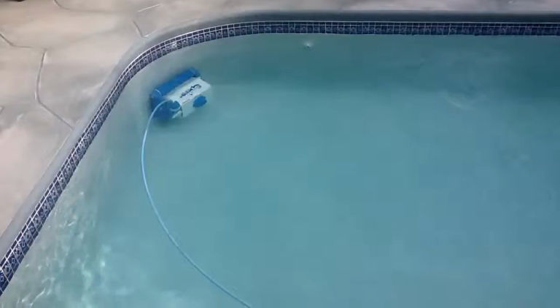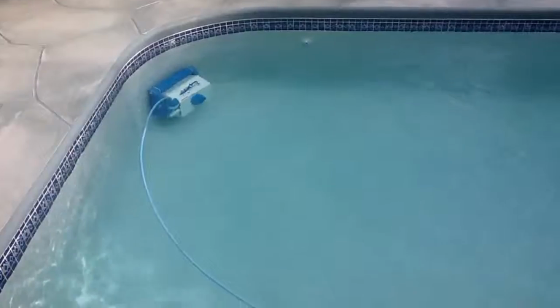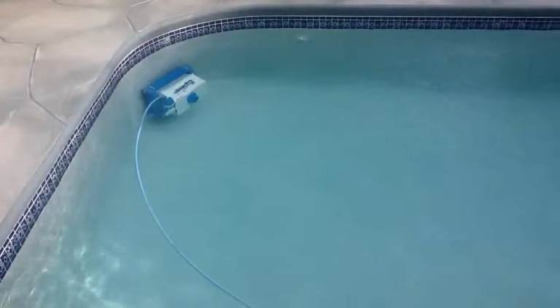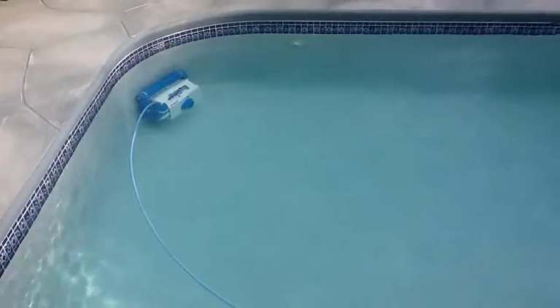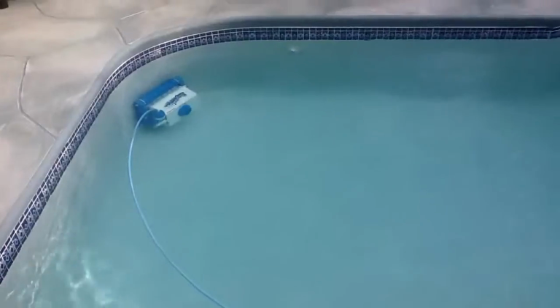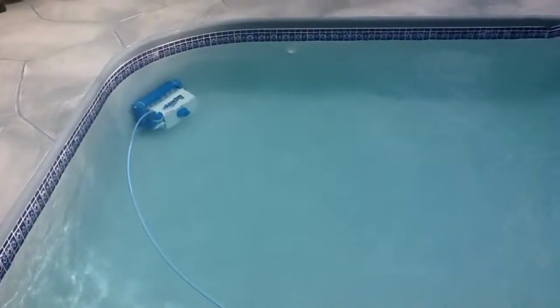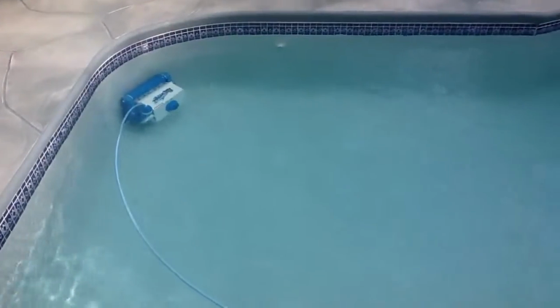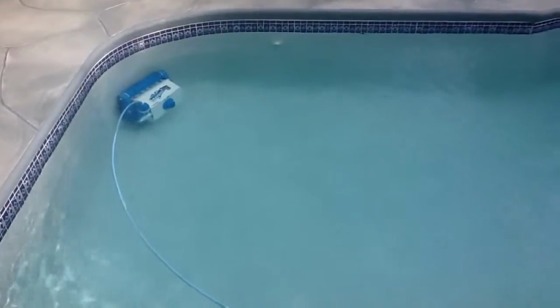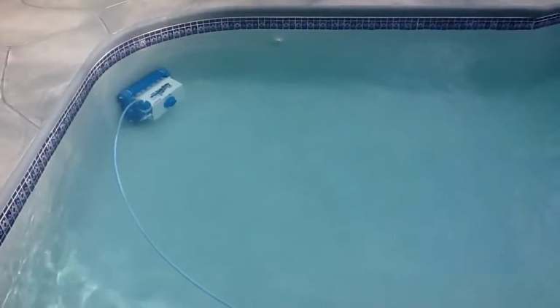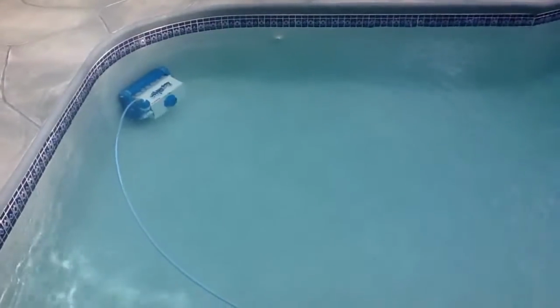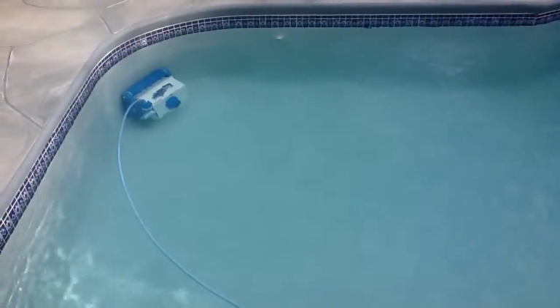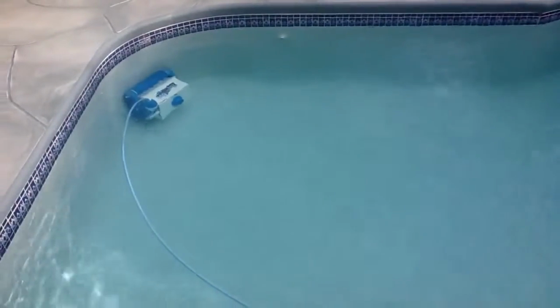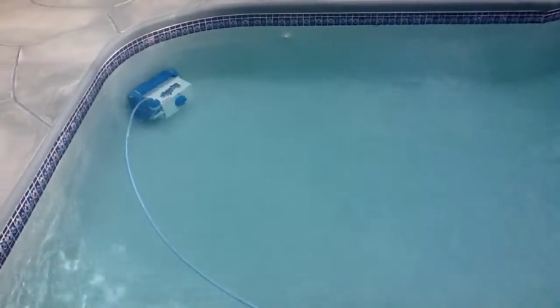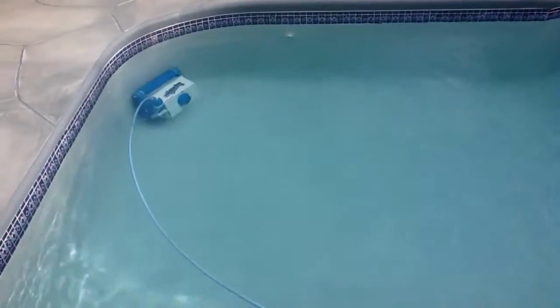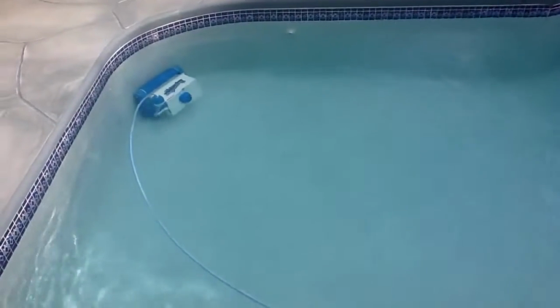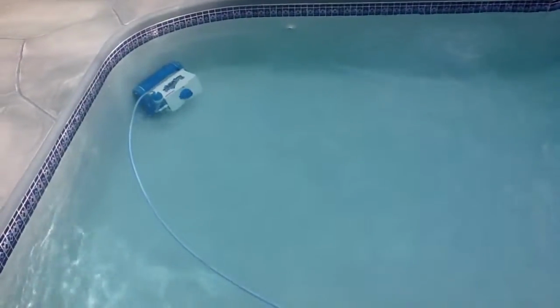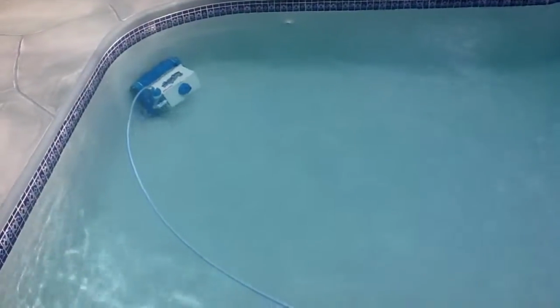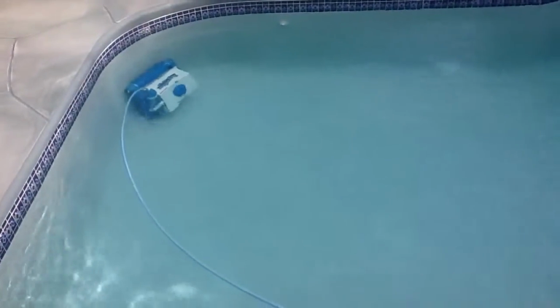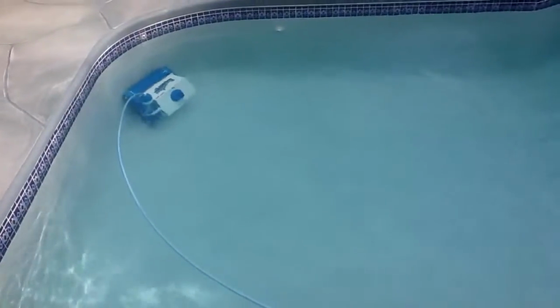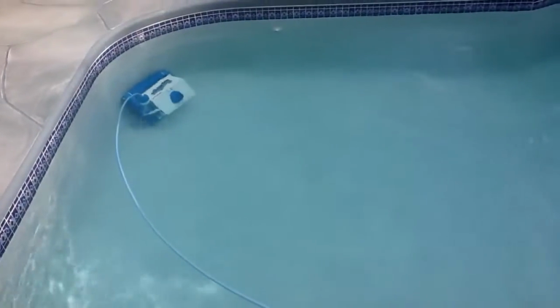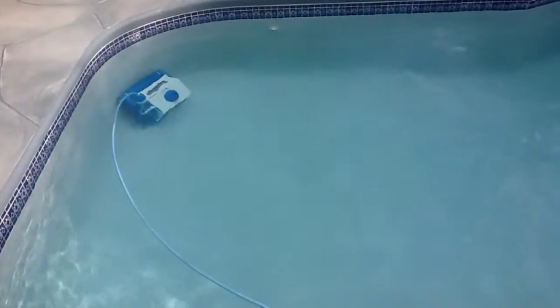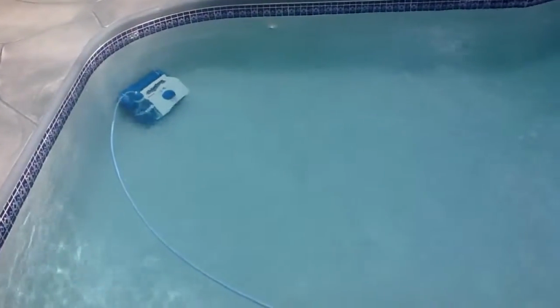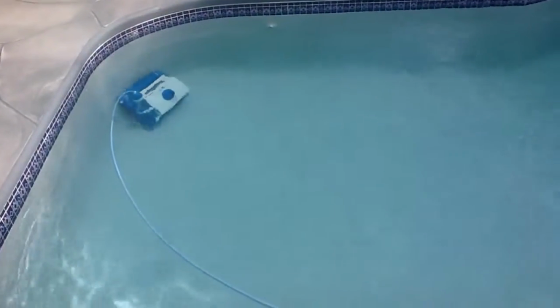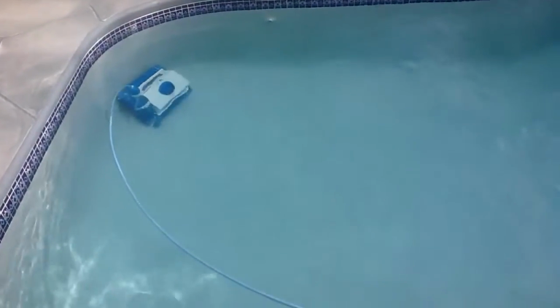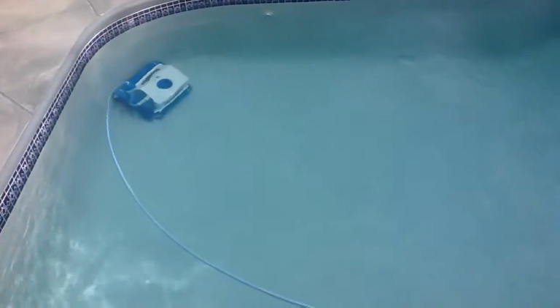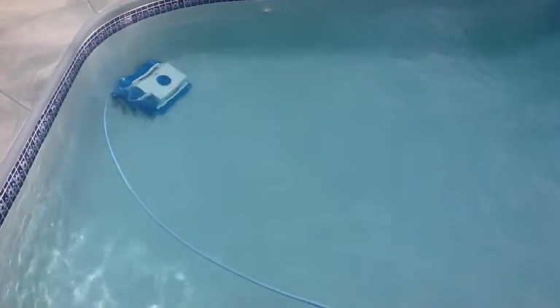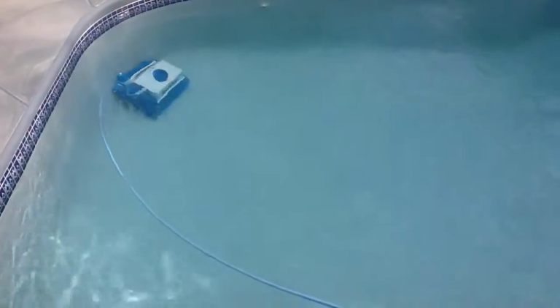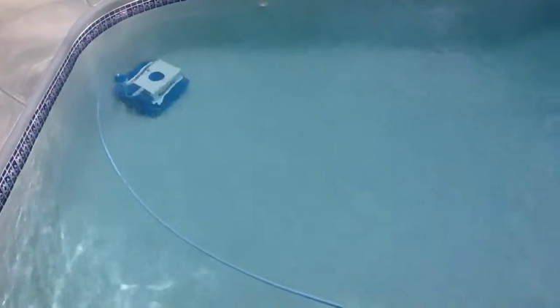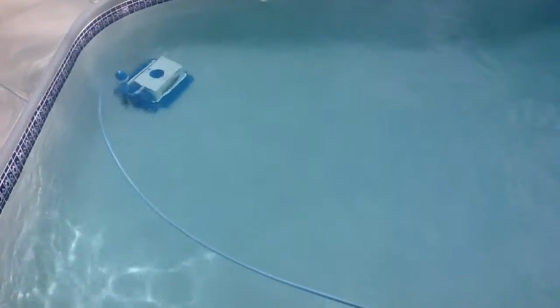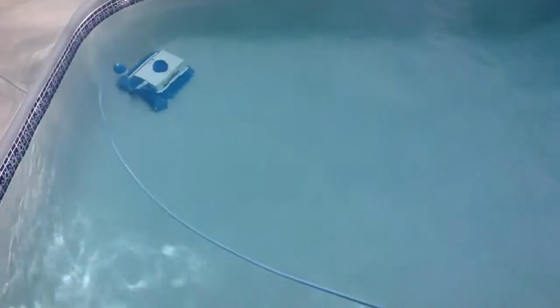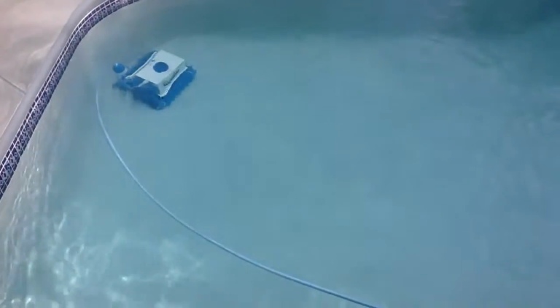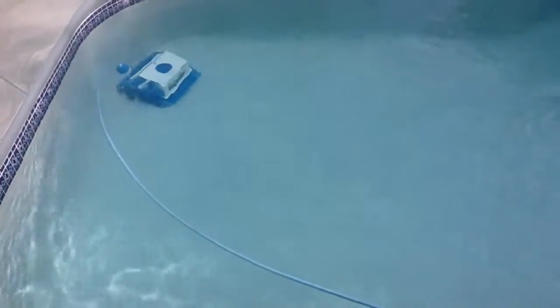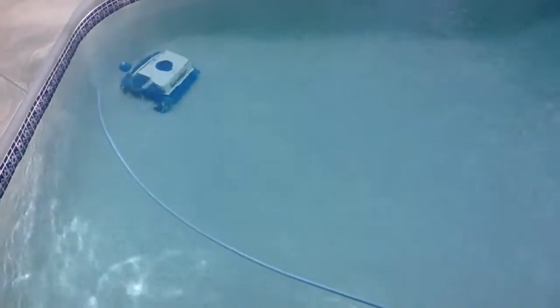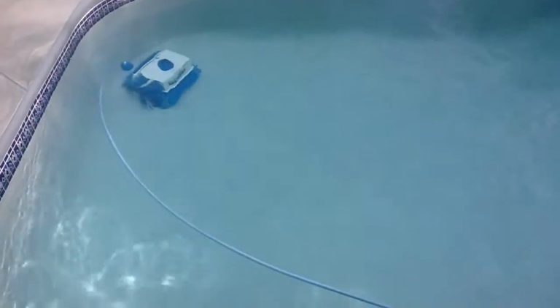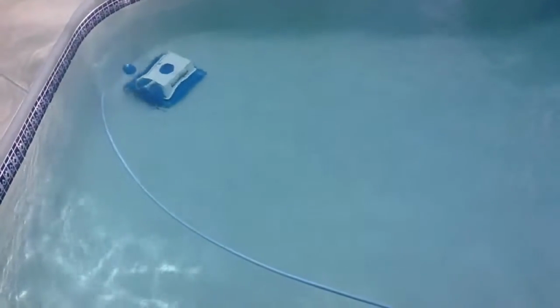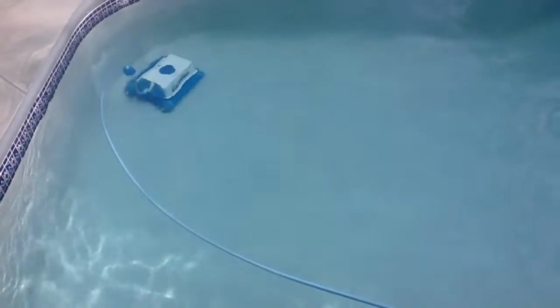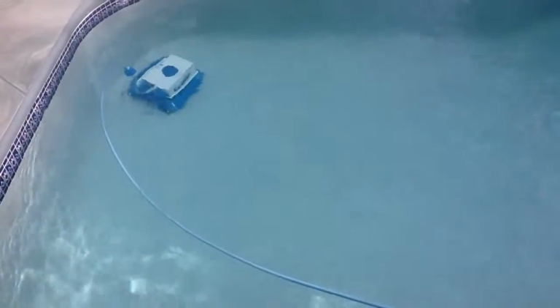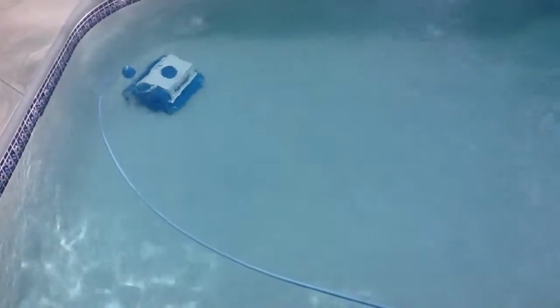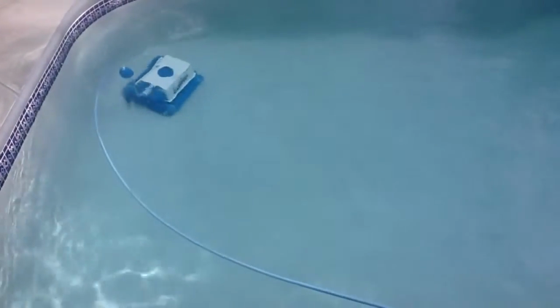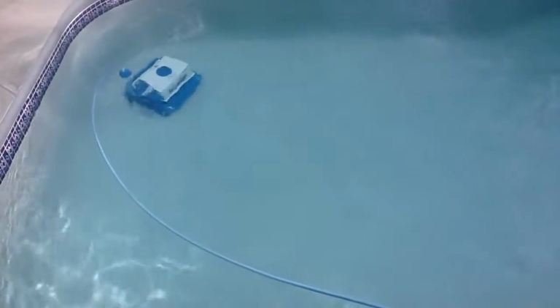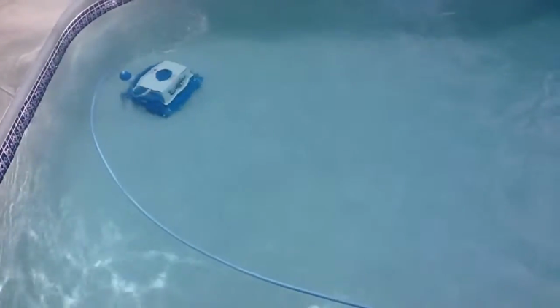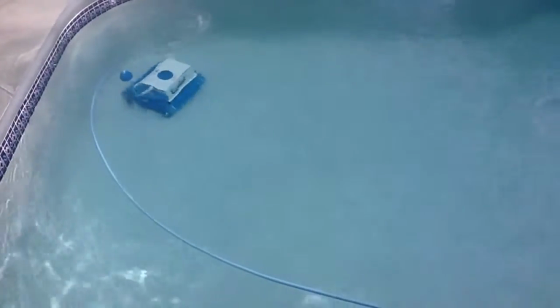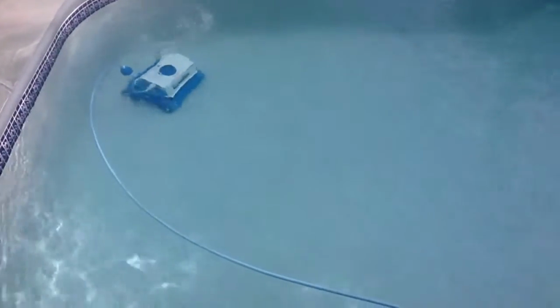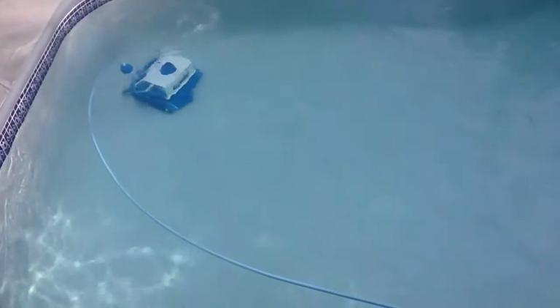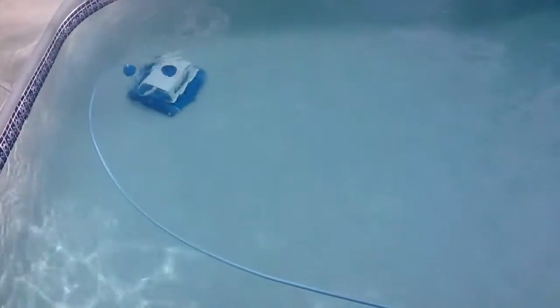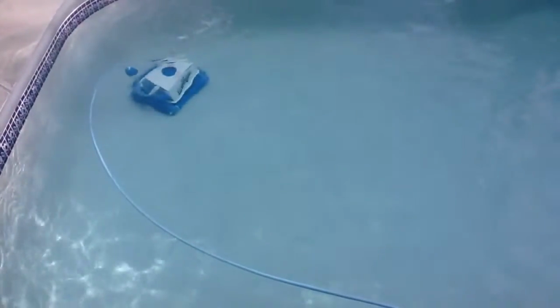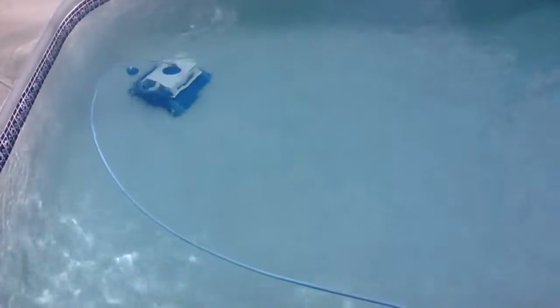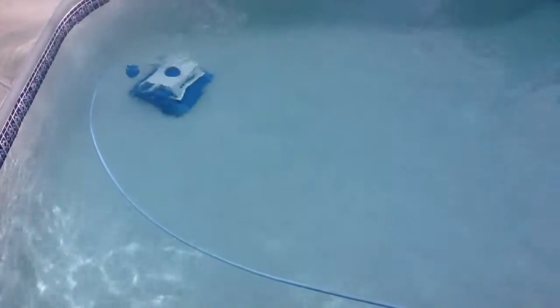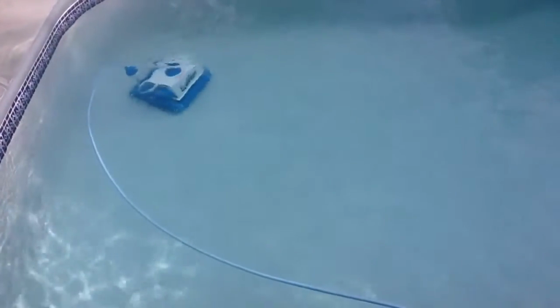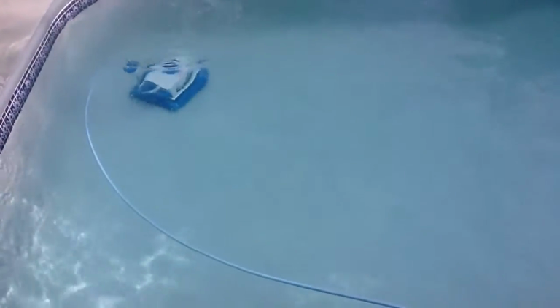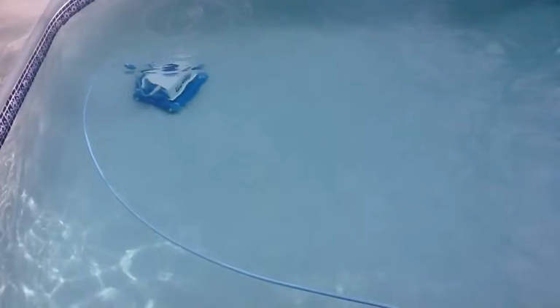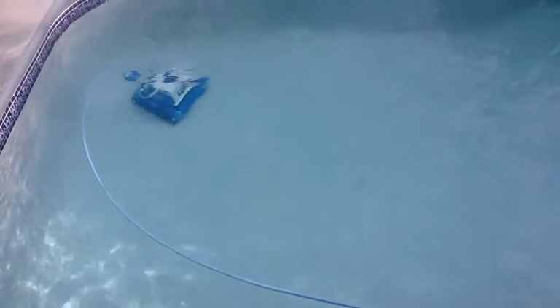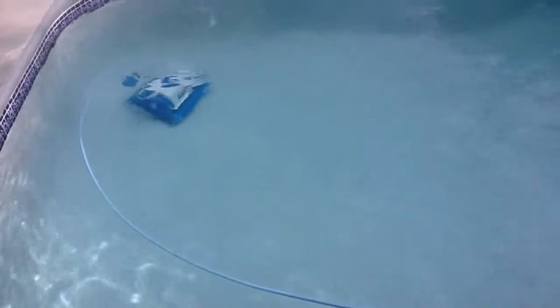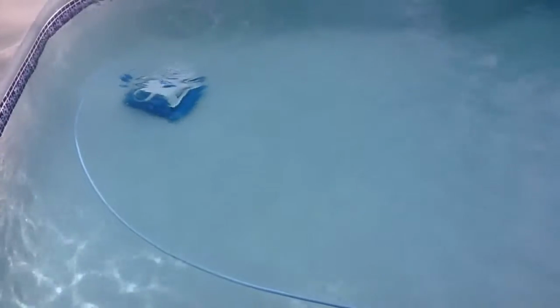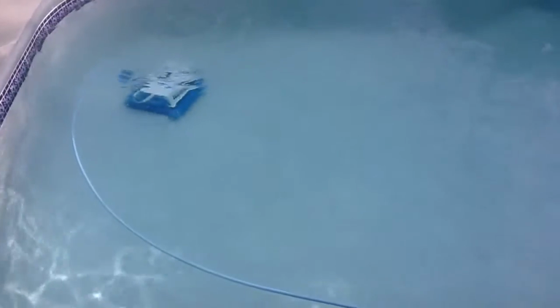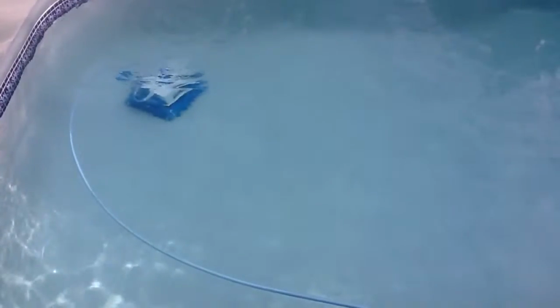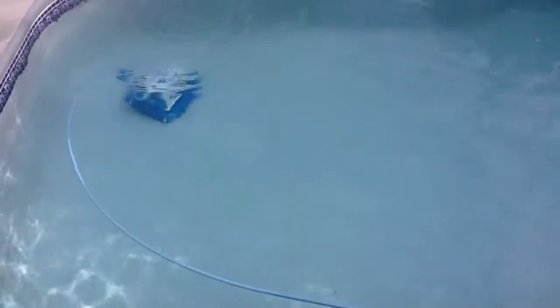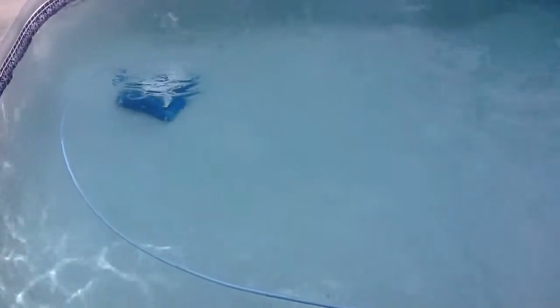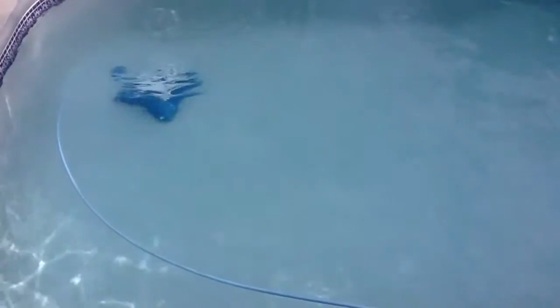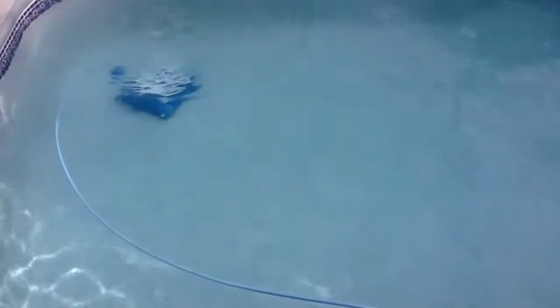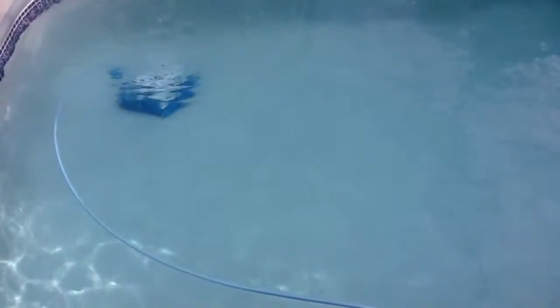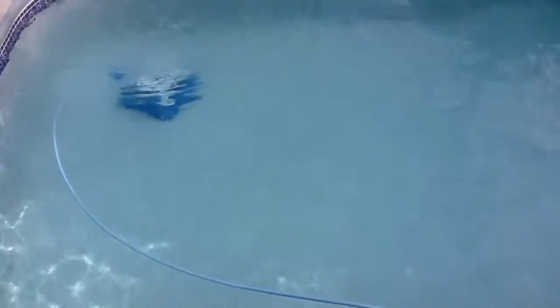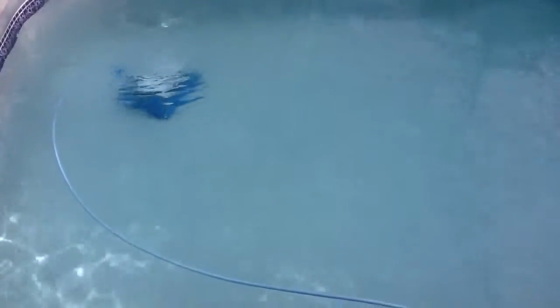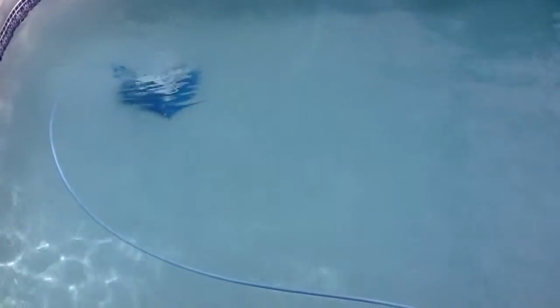Hi folks, this is my Aquabot in action. I just got it today and I really like it.